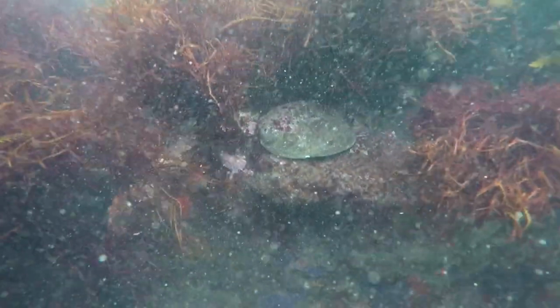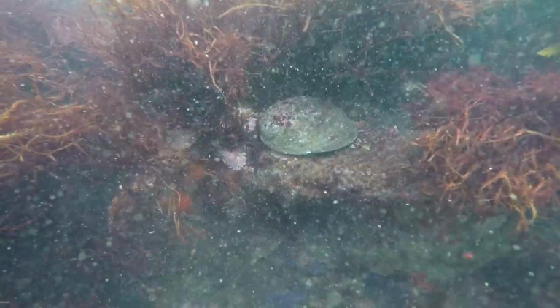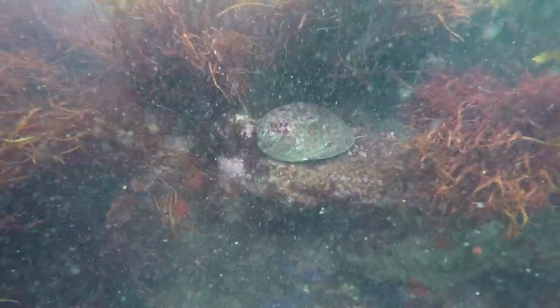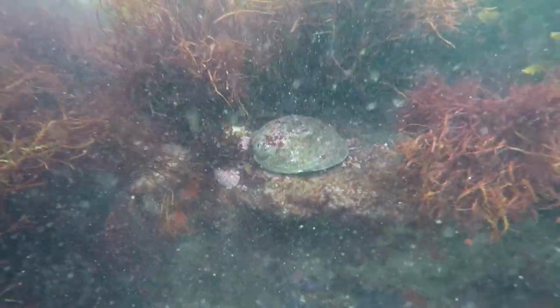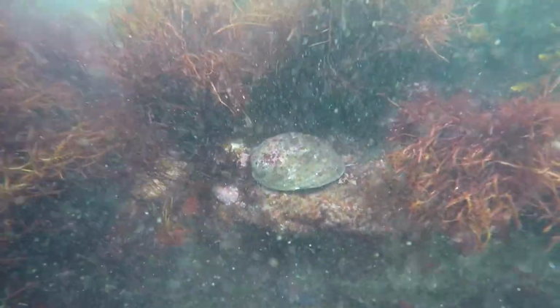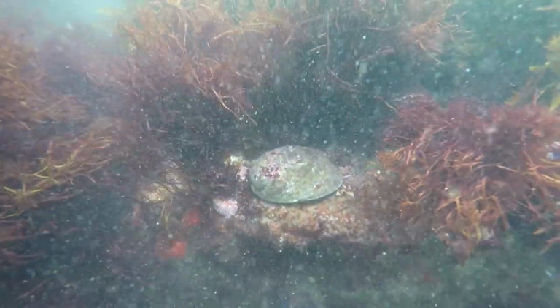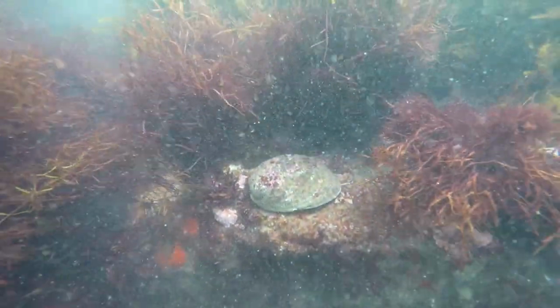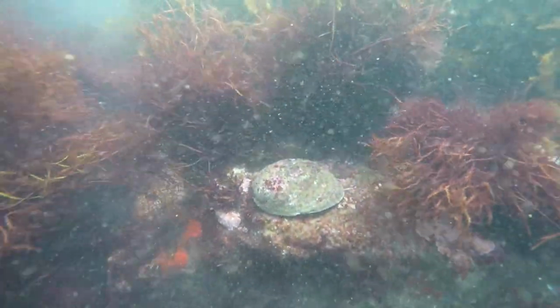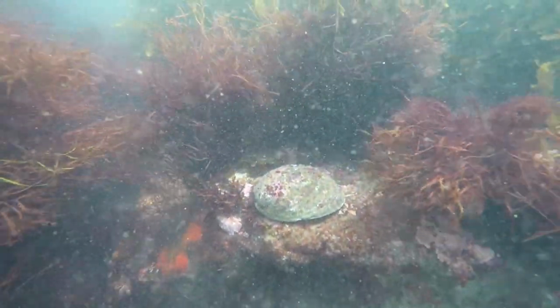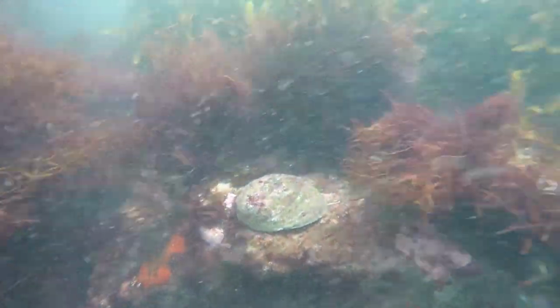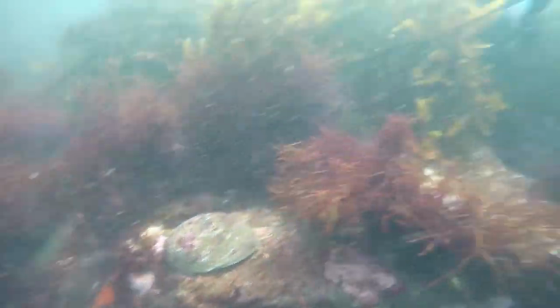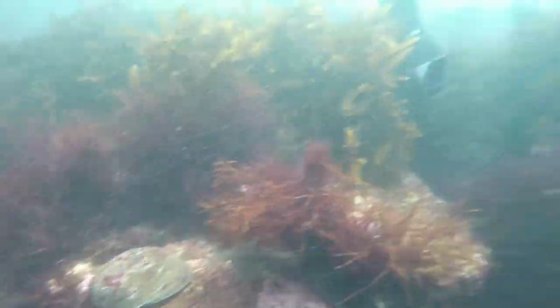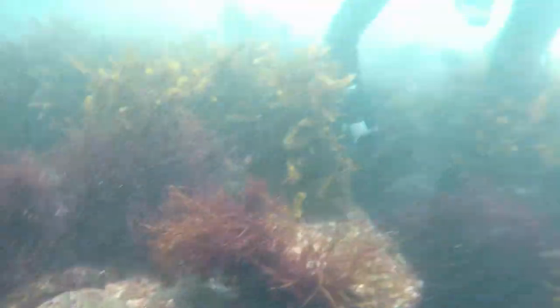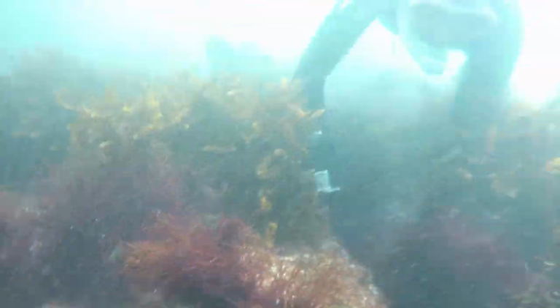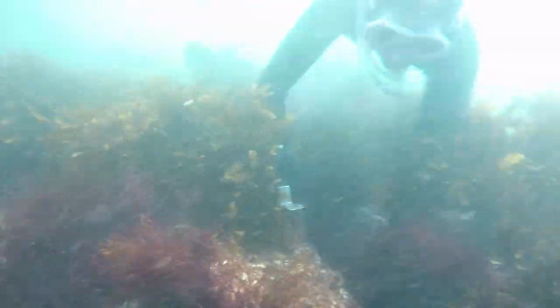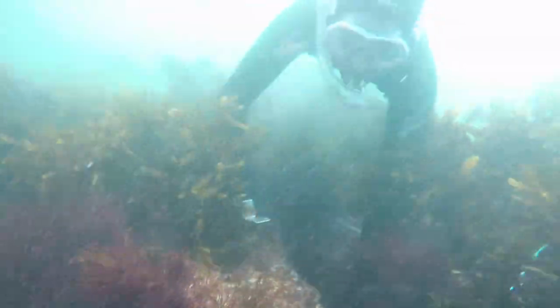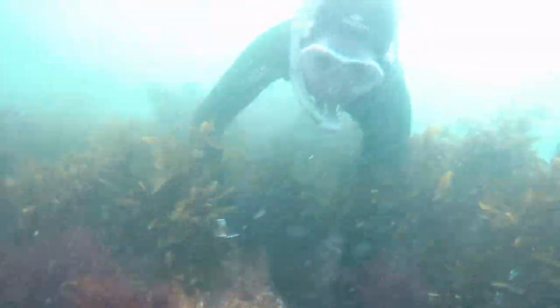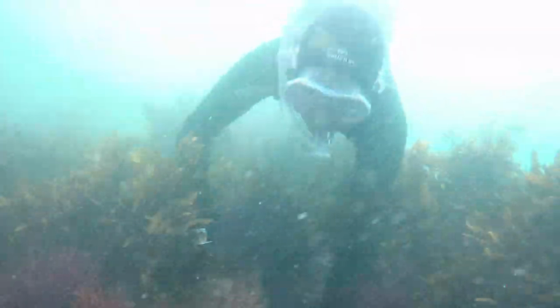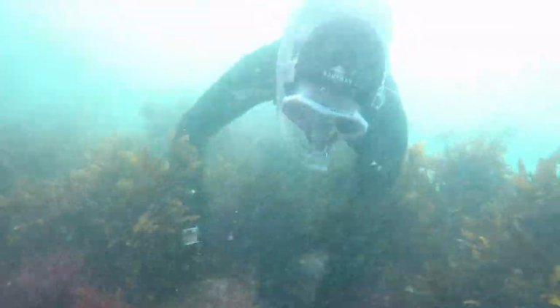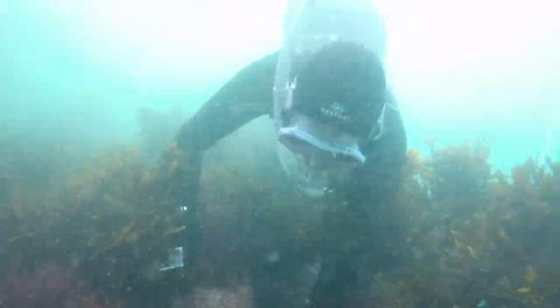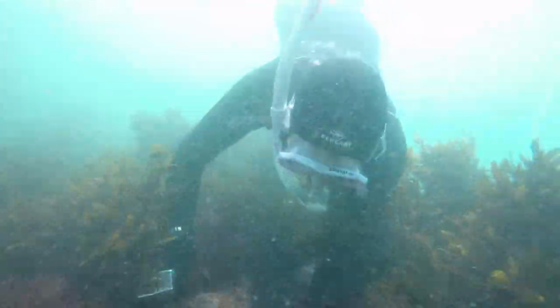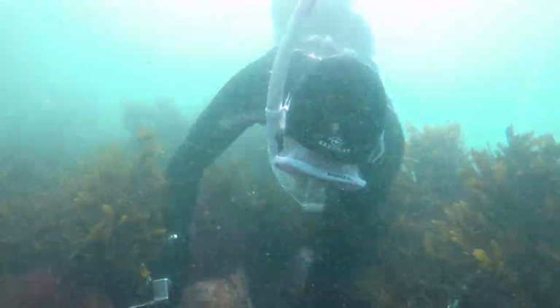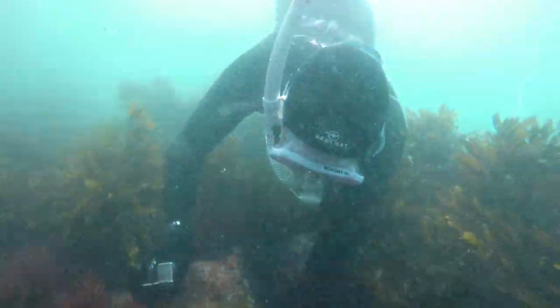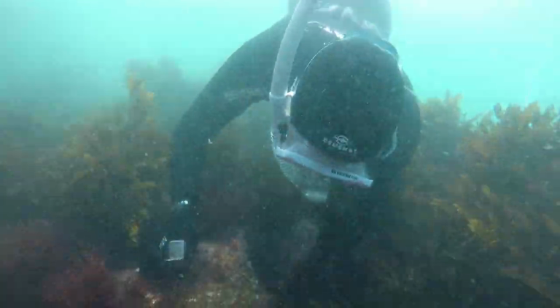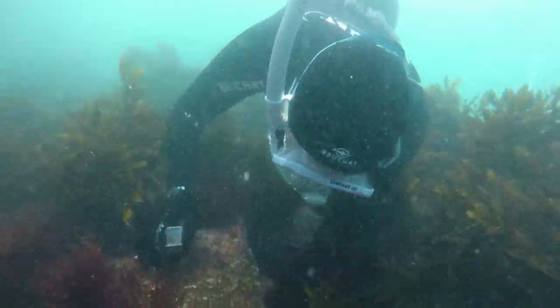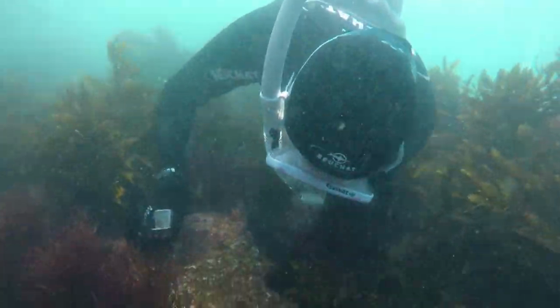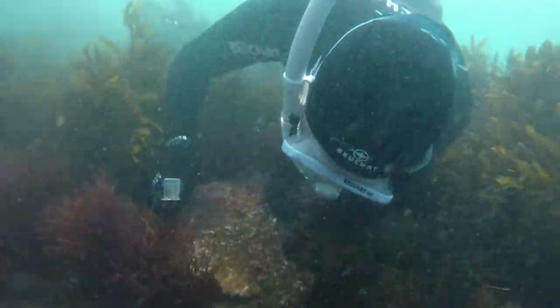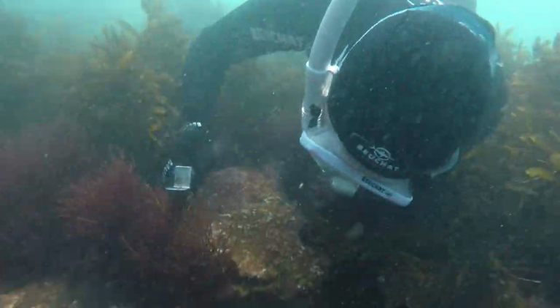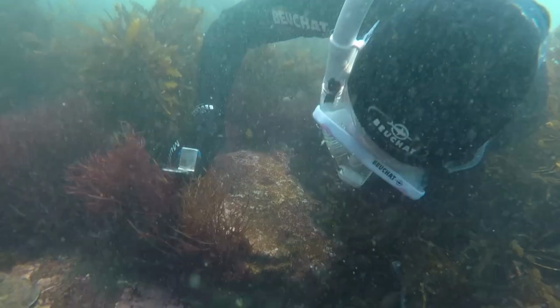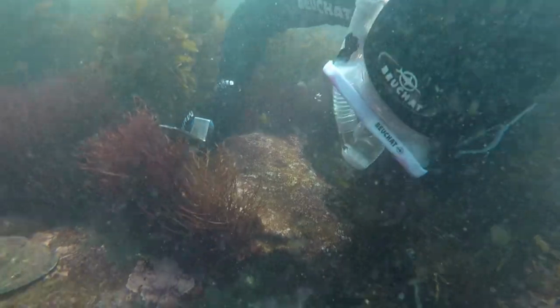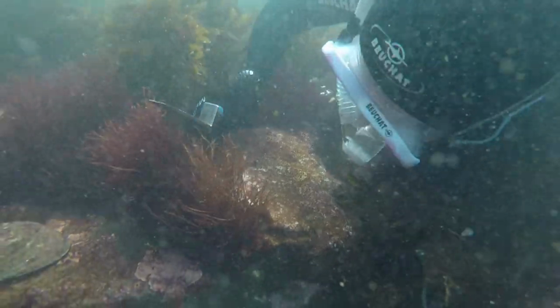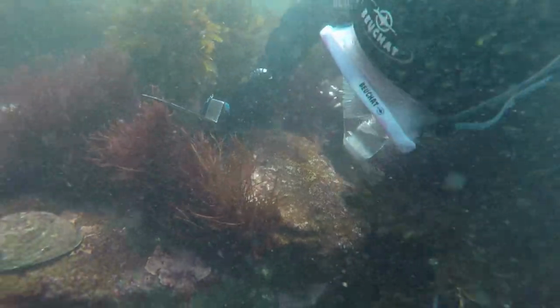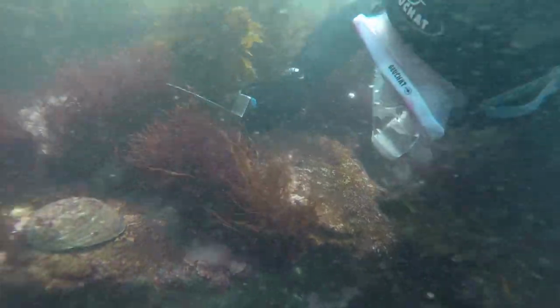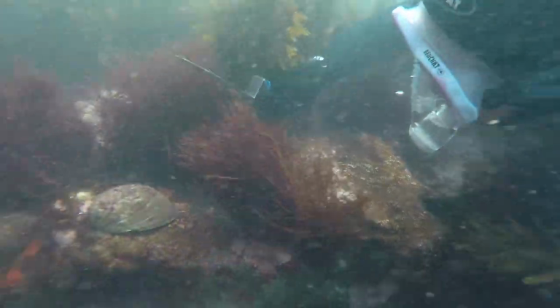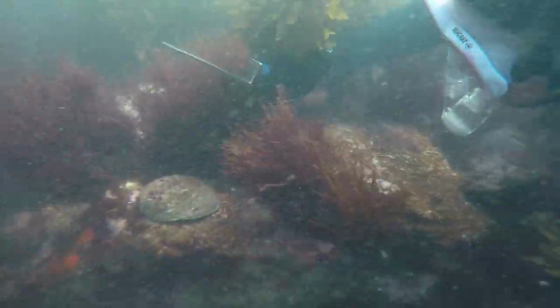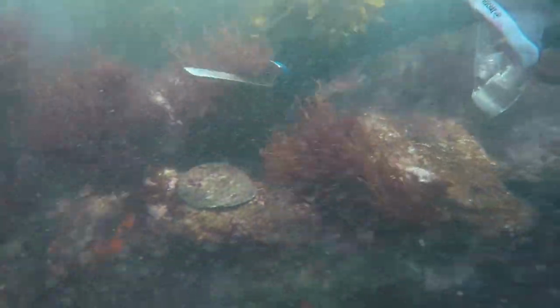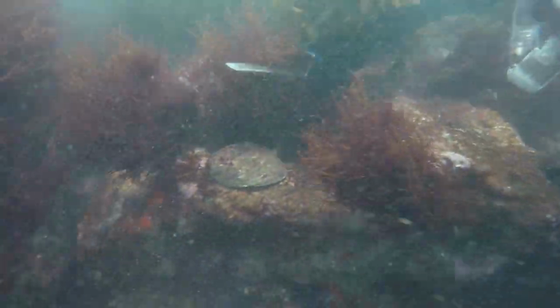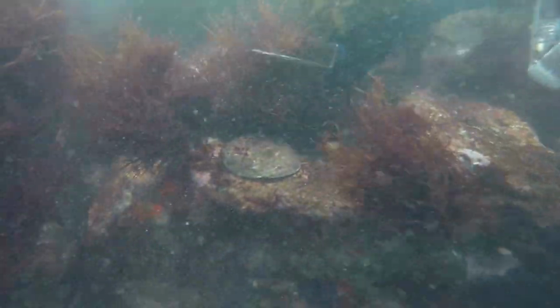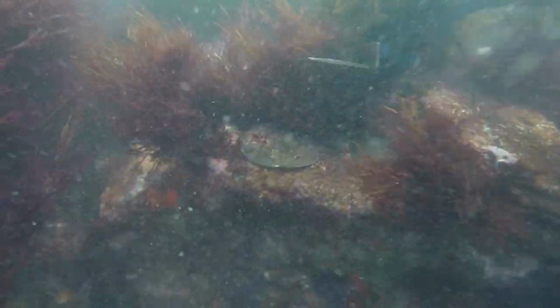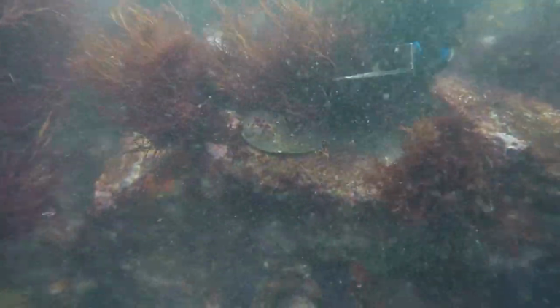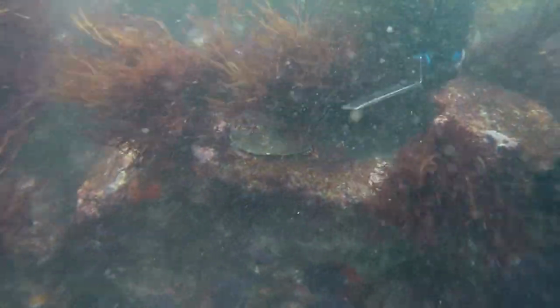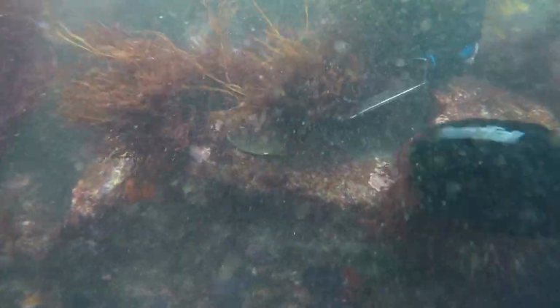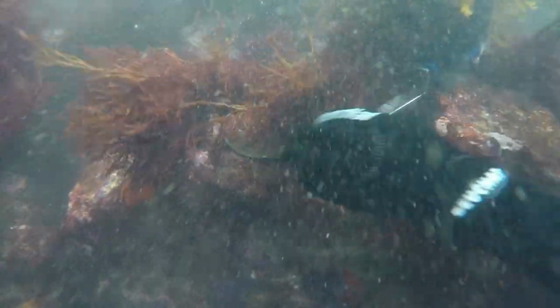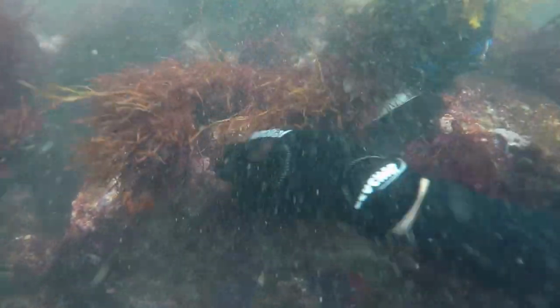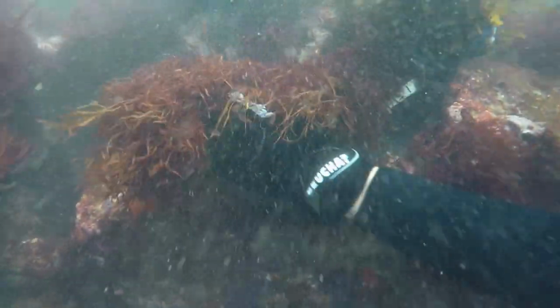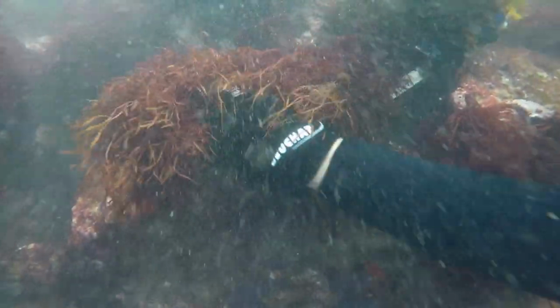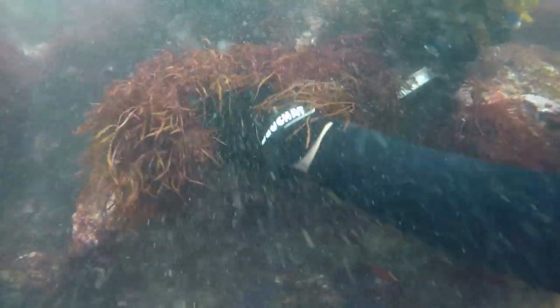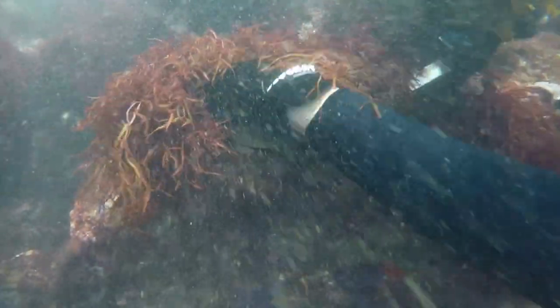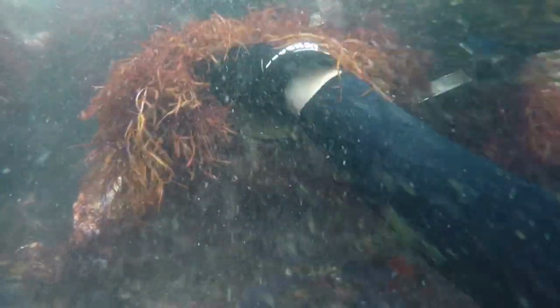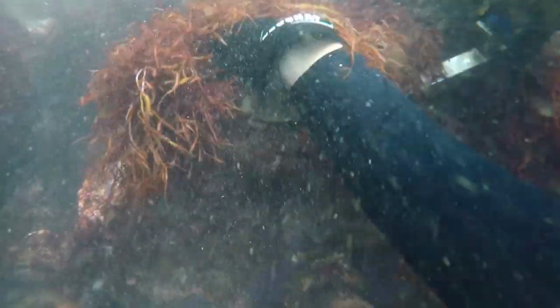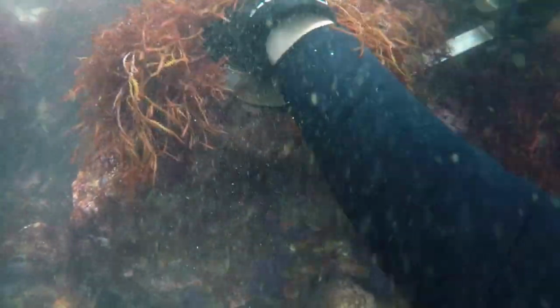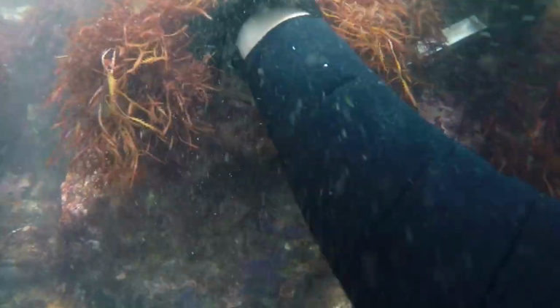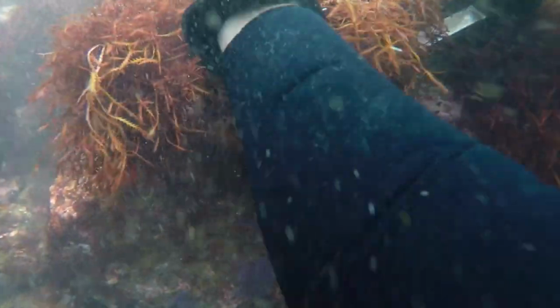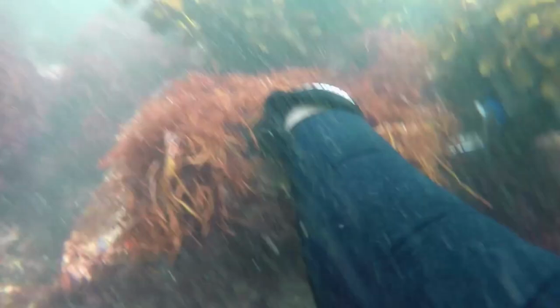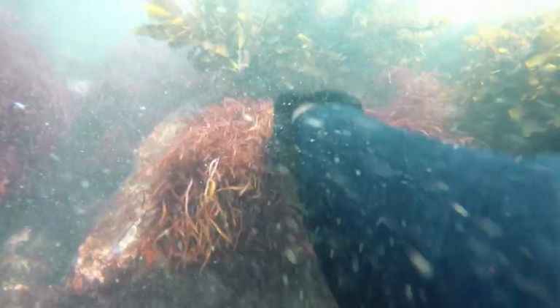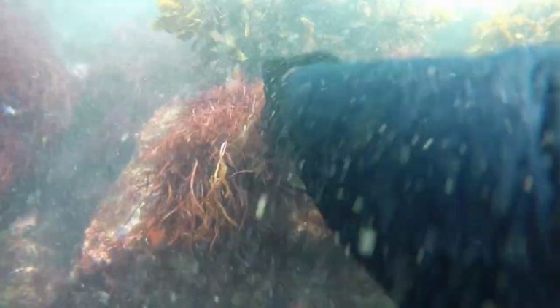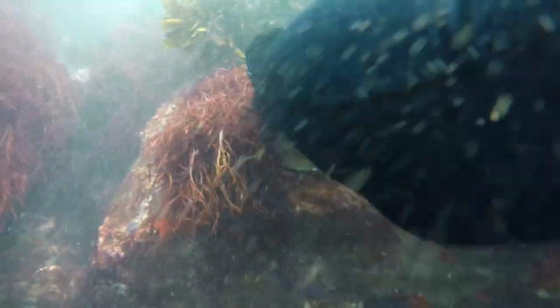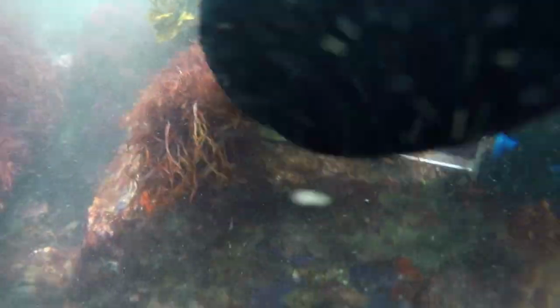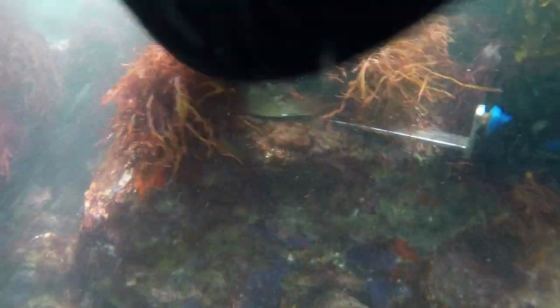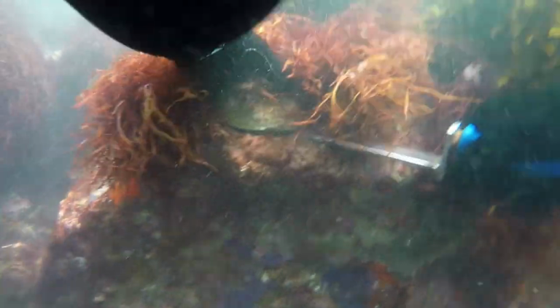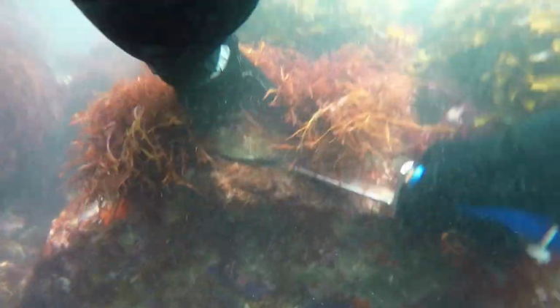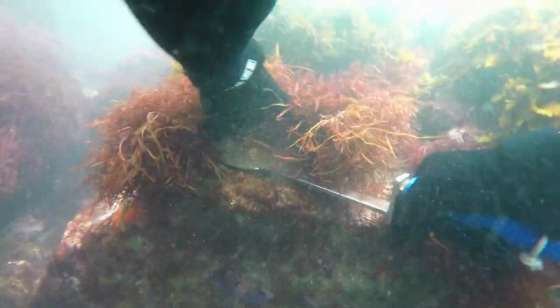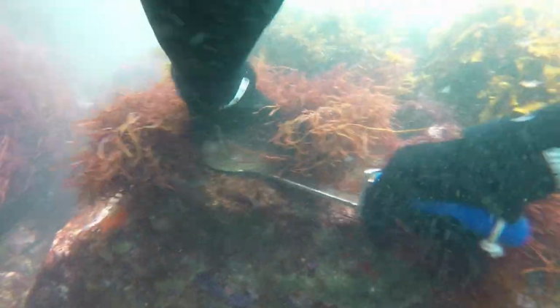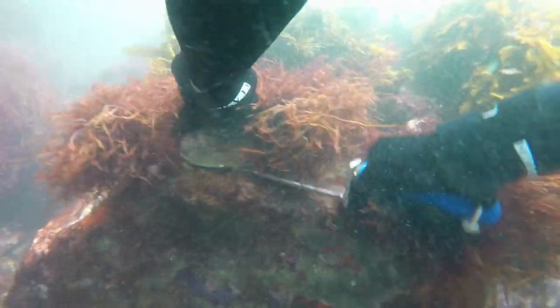And Jo, always keen to give anything a go, soon picks it up and gets in on the action herself.